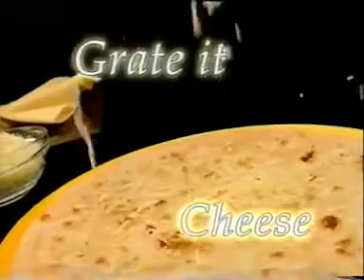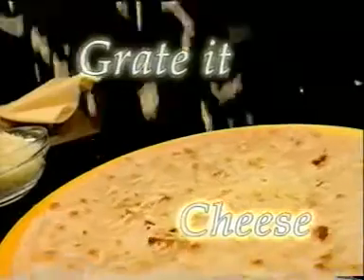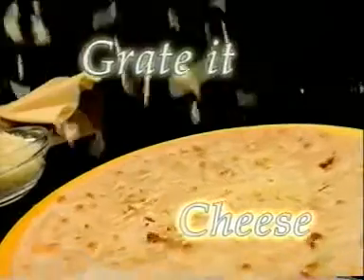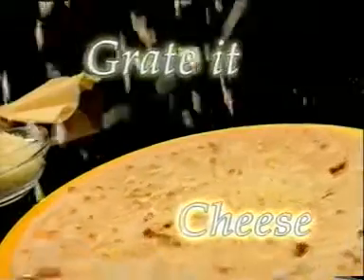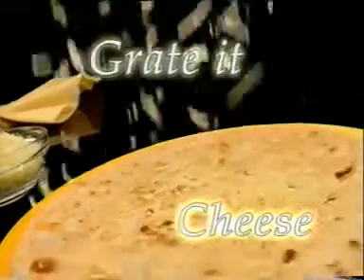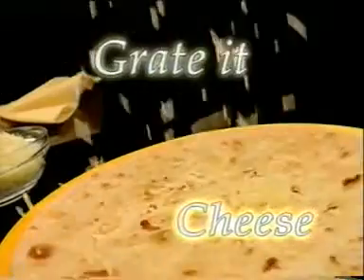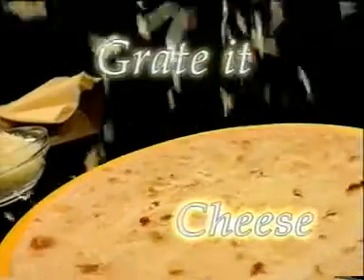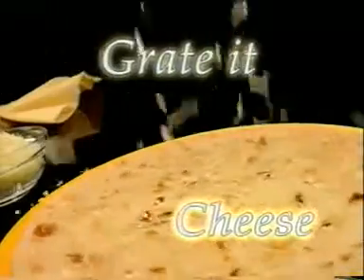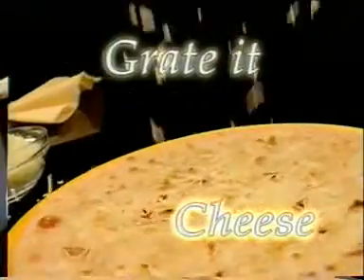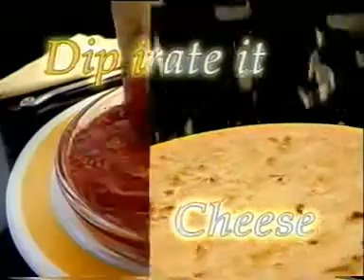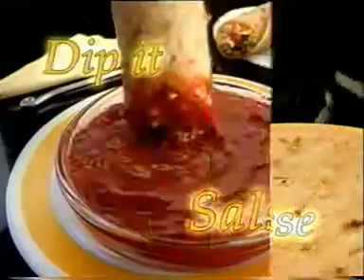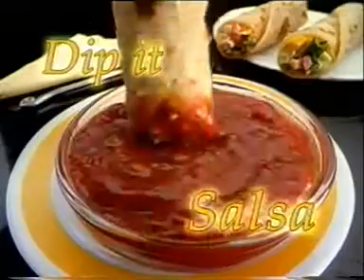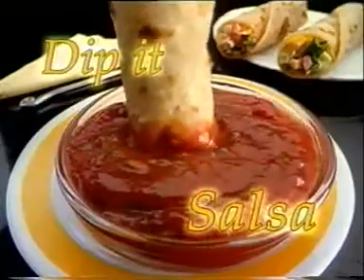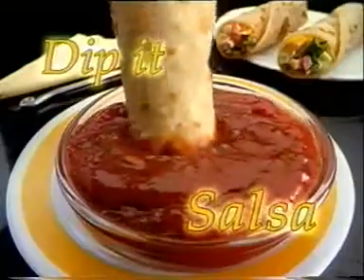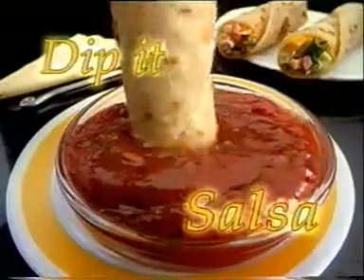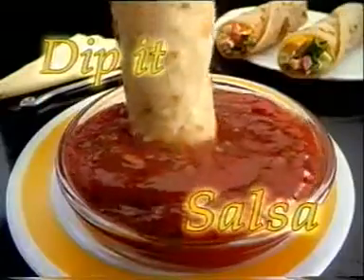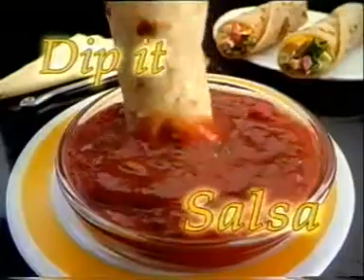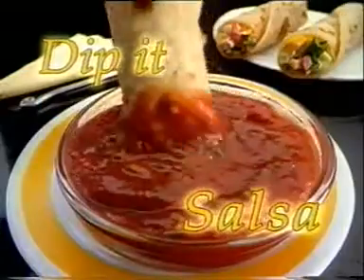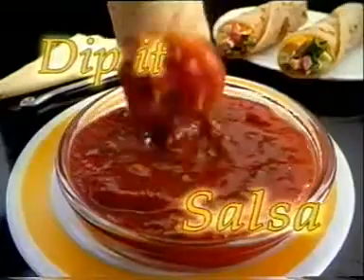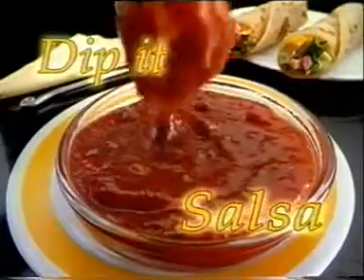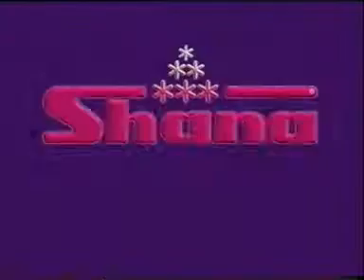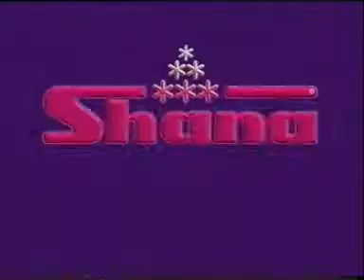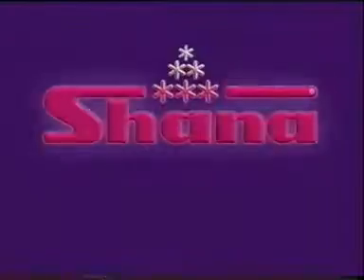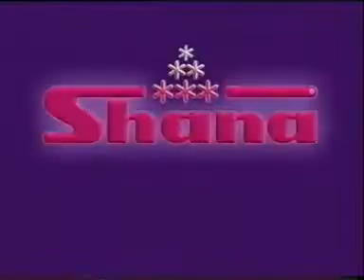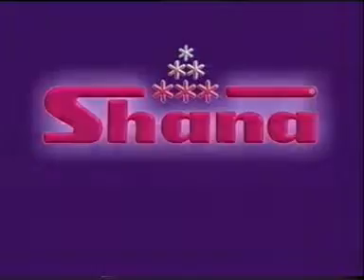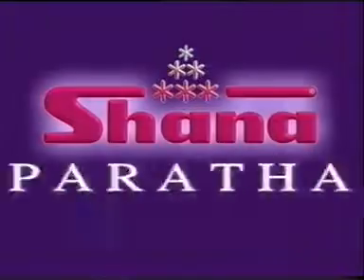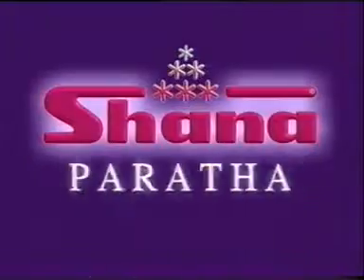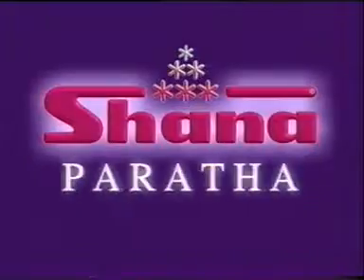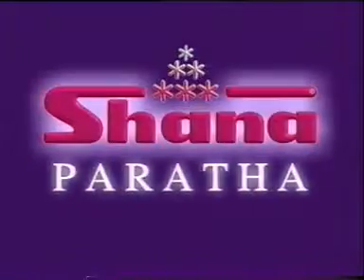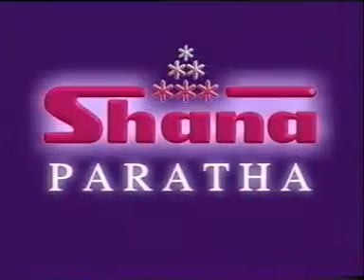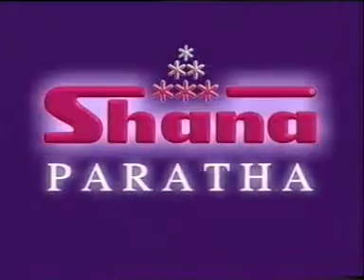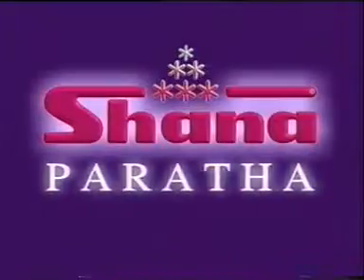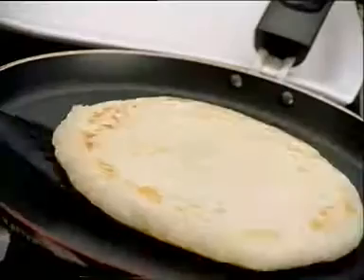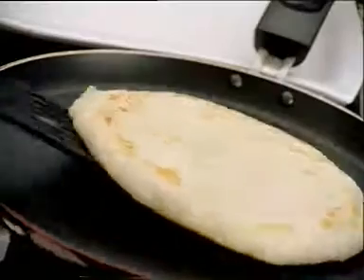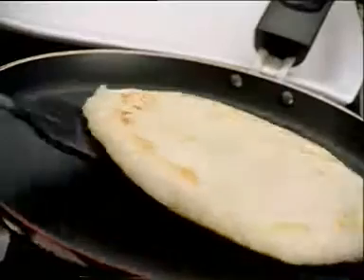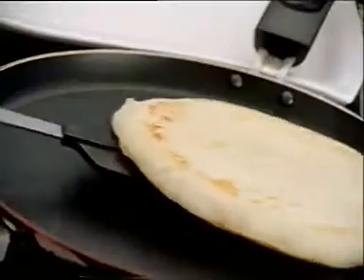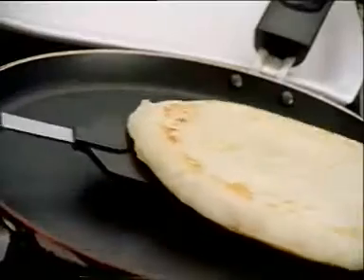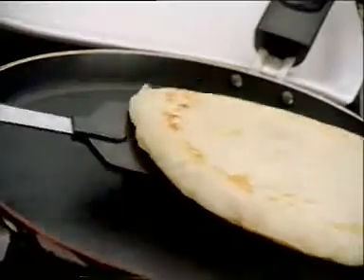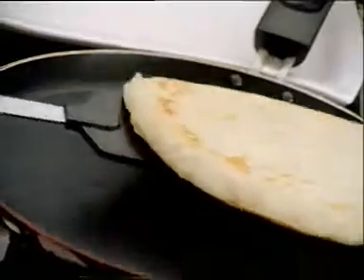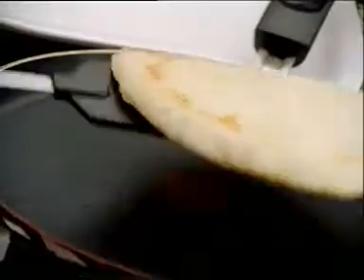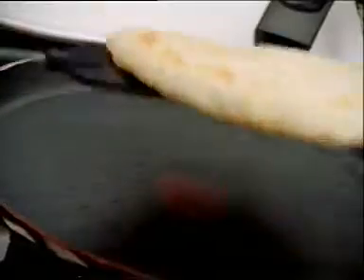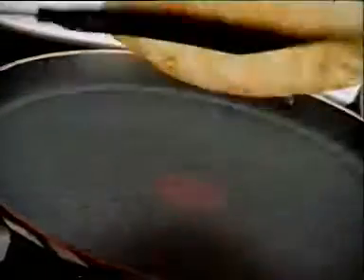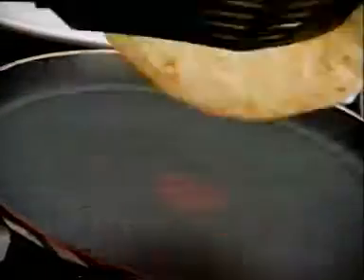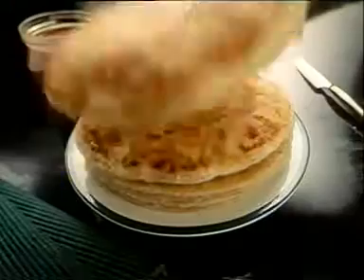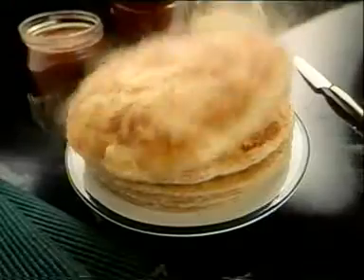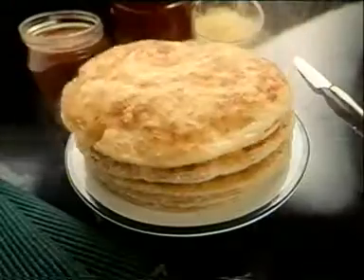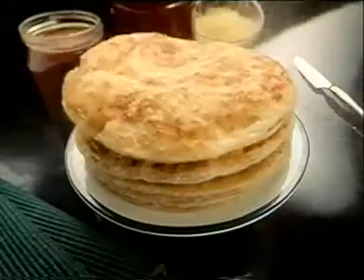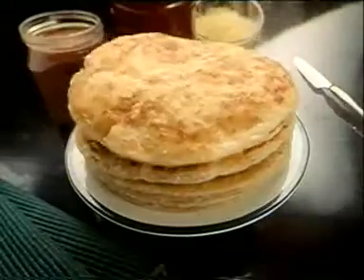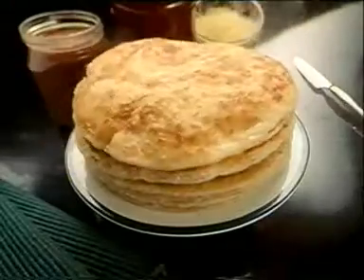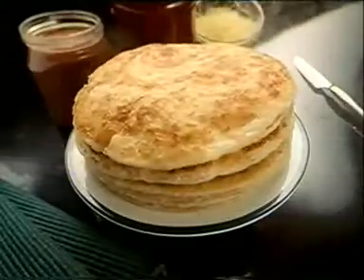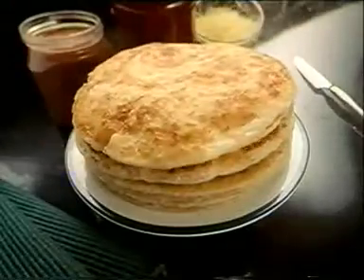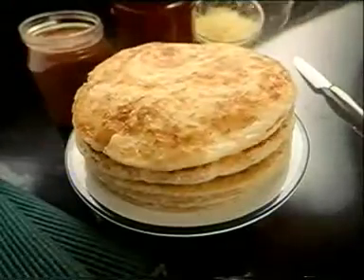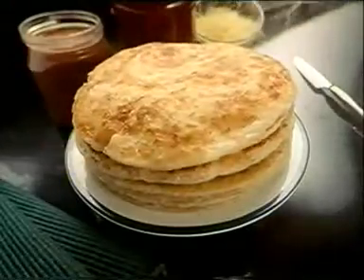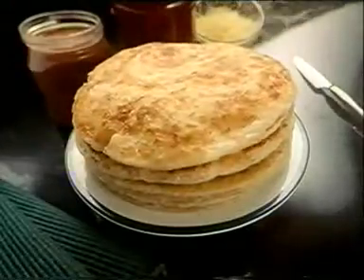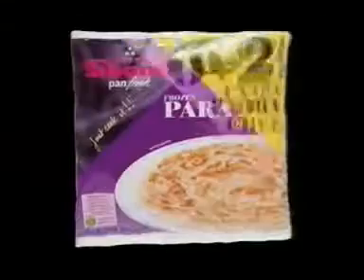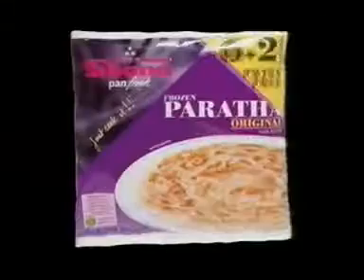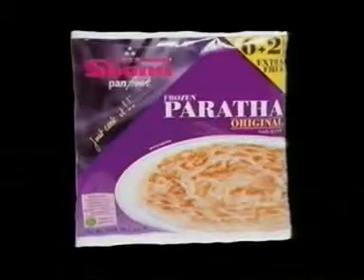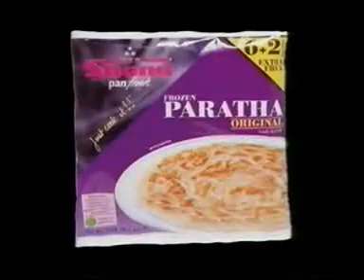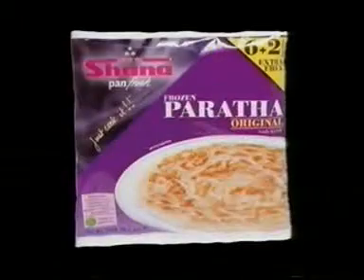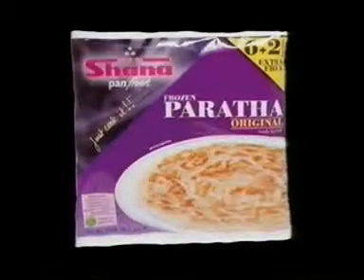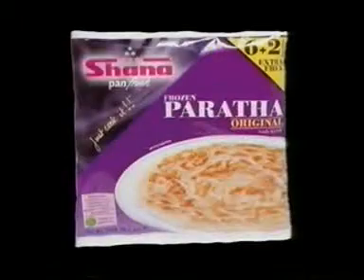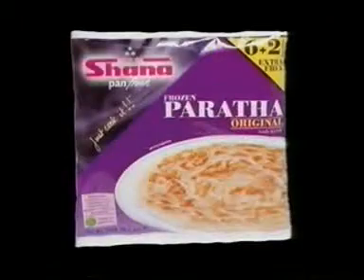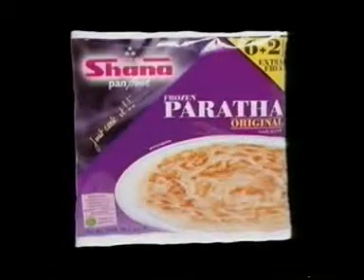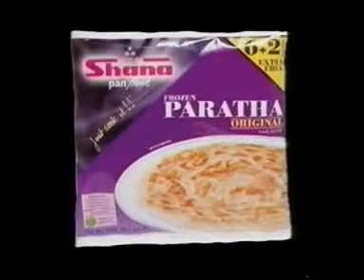Grate it, or dip it, Shana Paratha. Just eat it, and eat it, Shana Paratha.